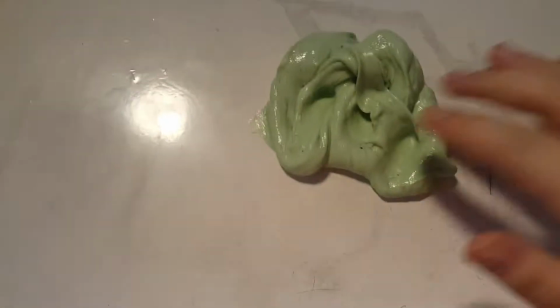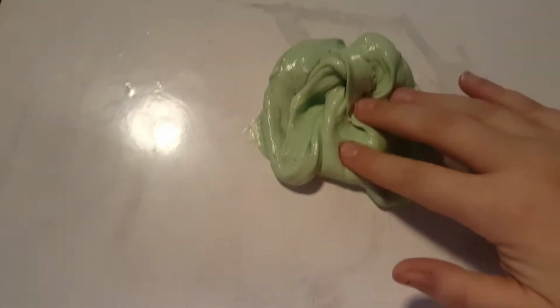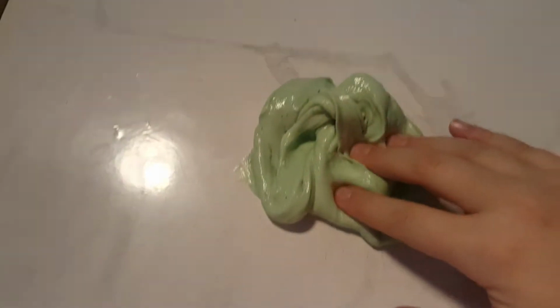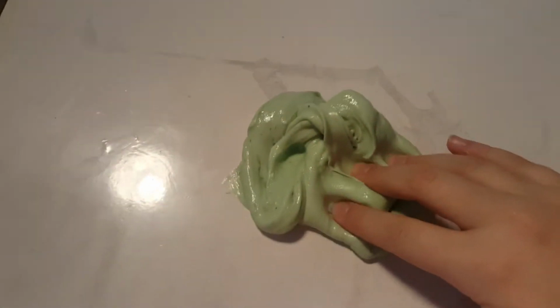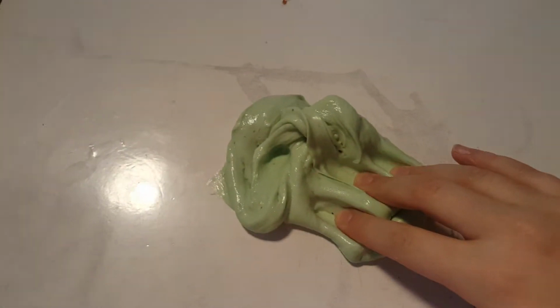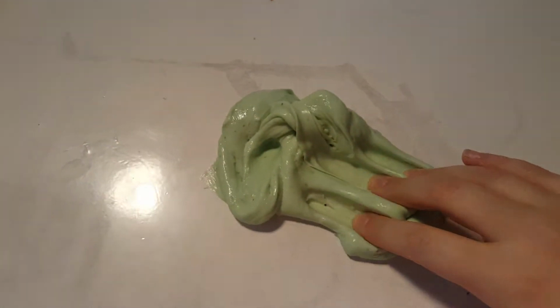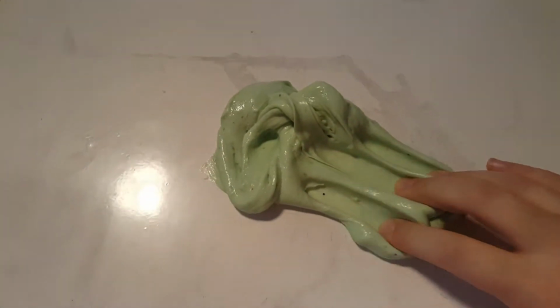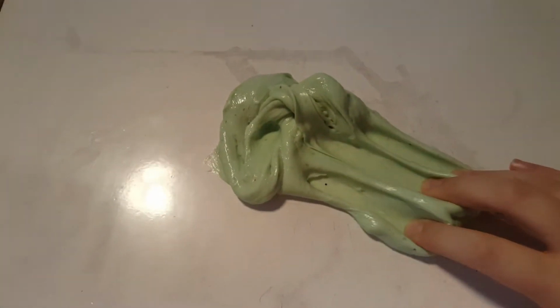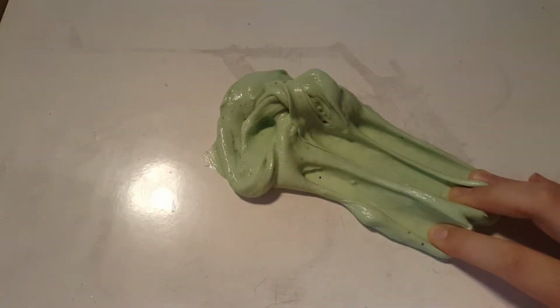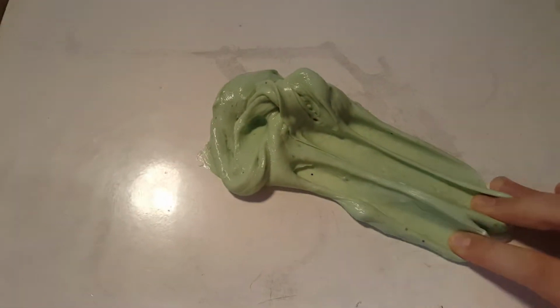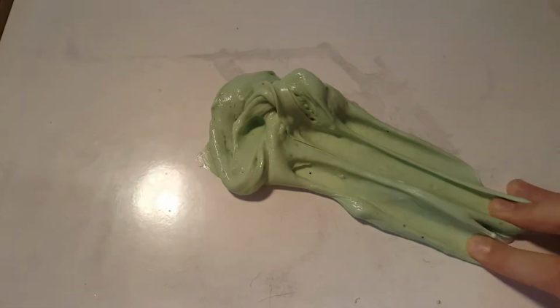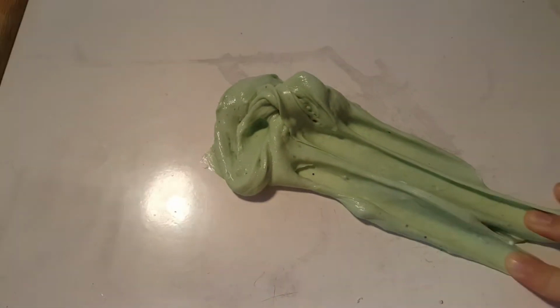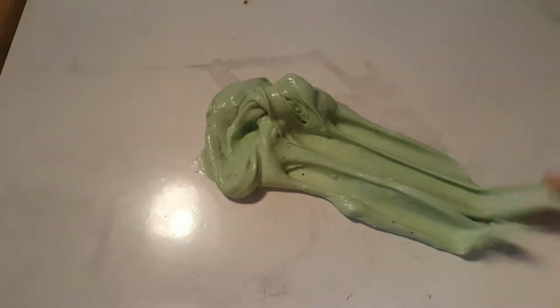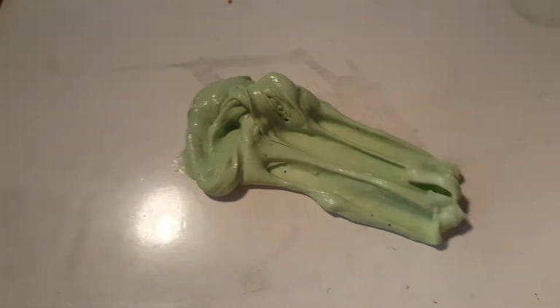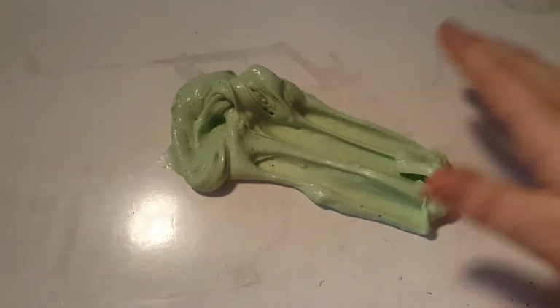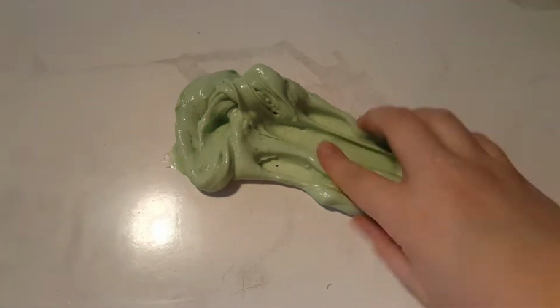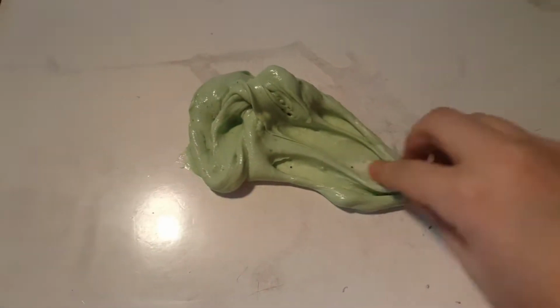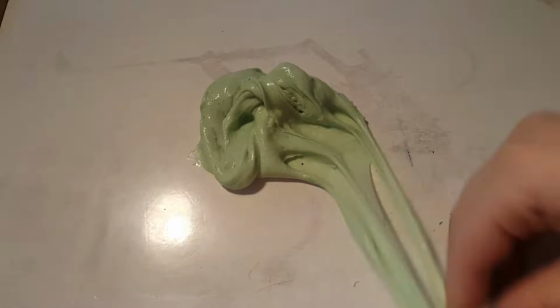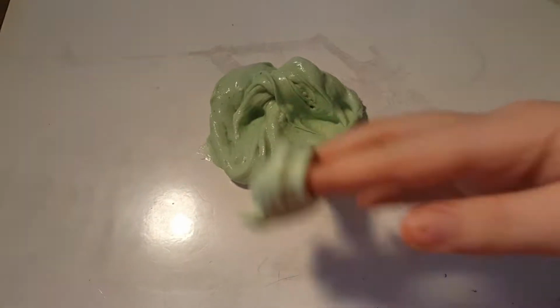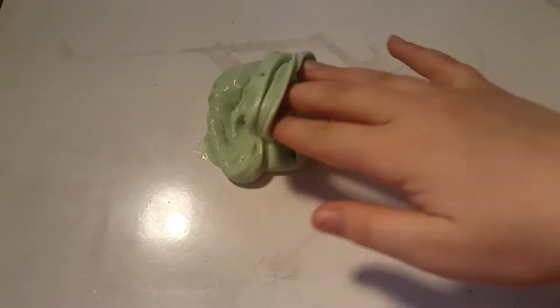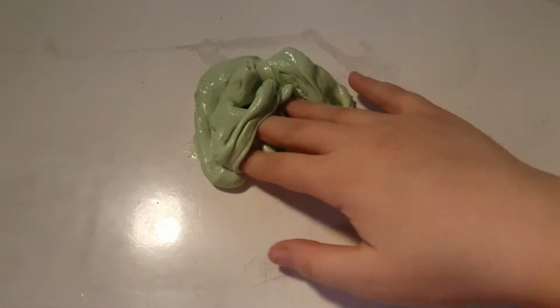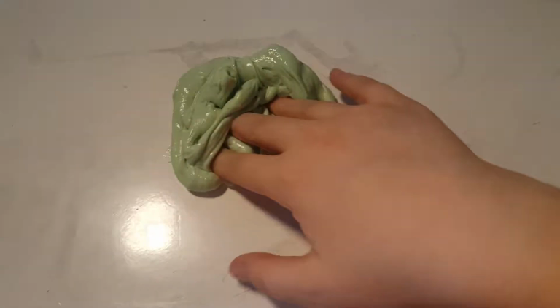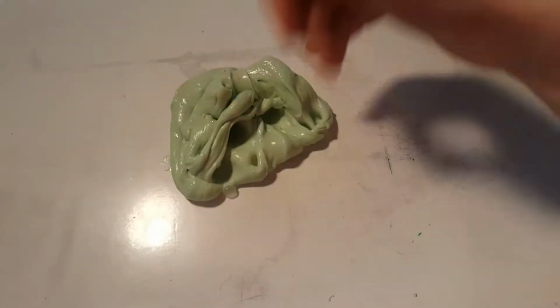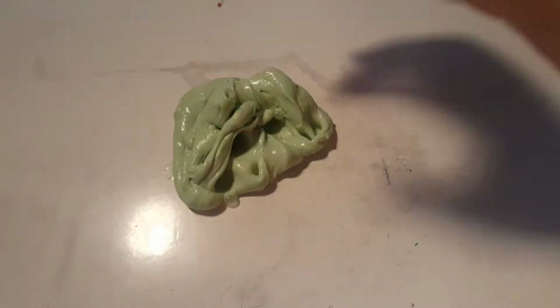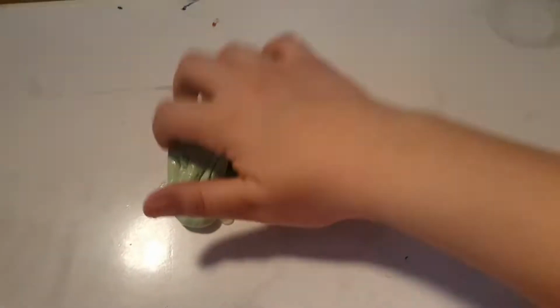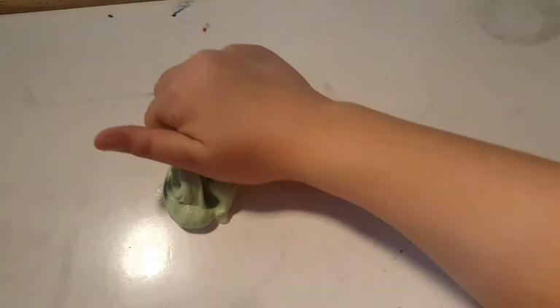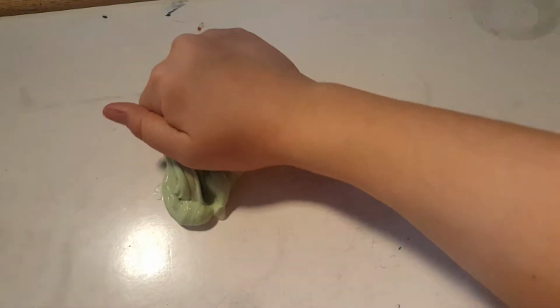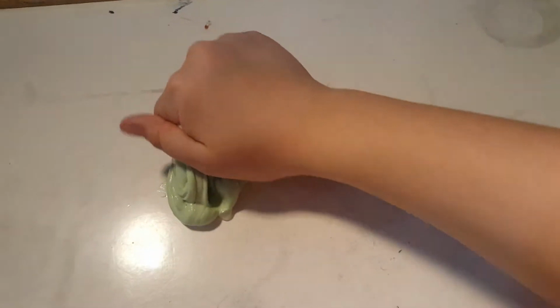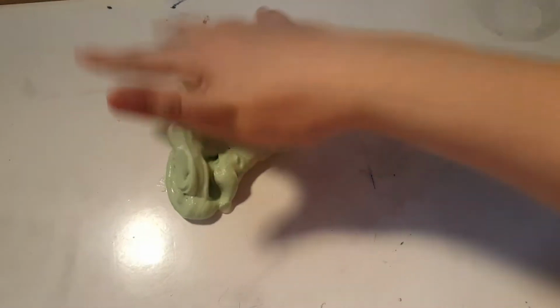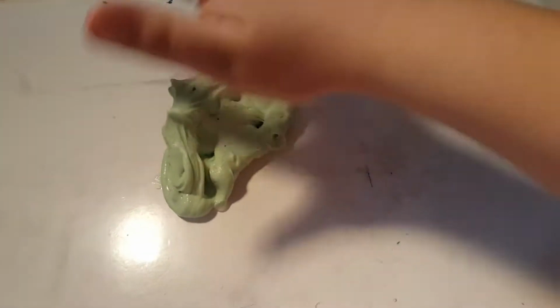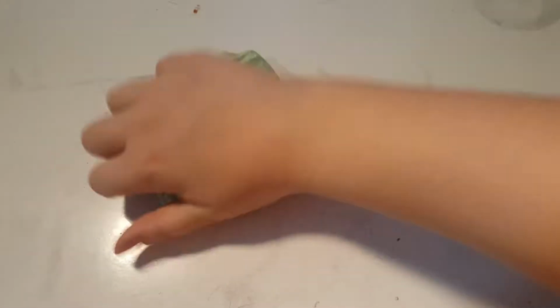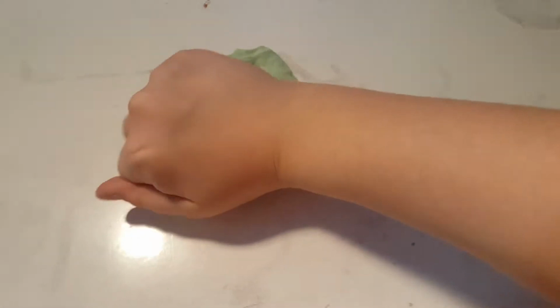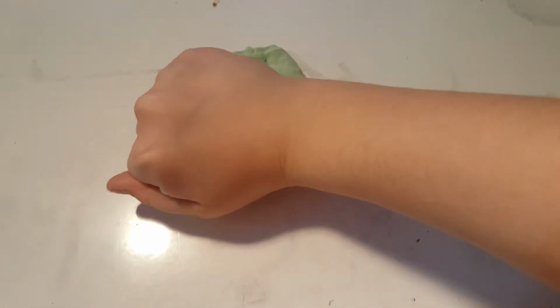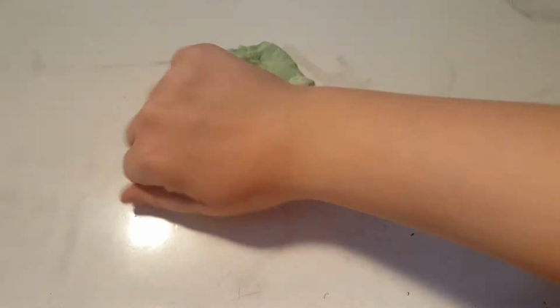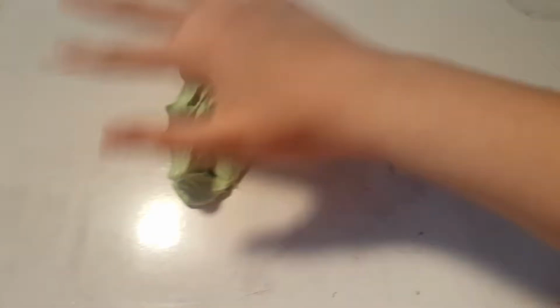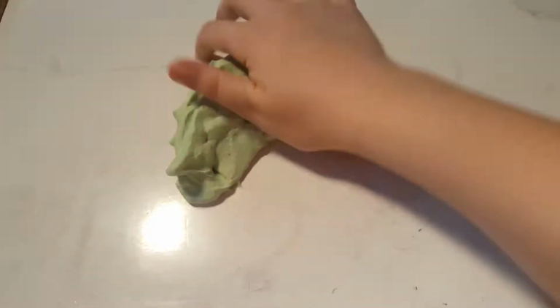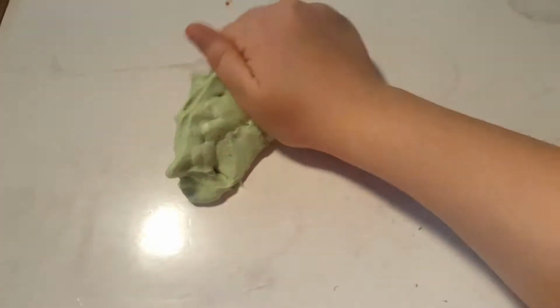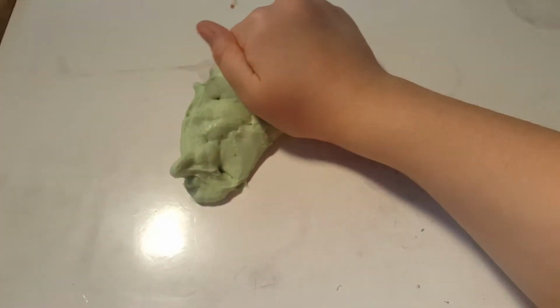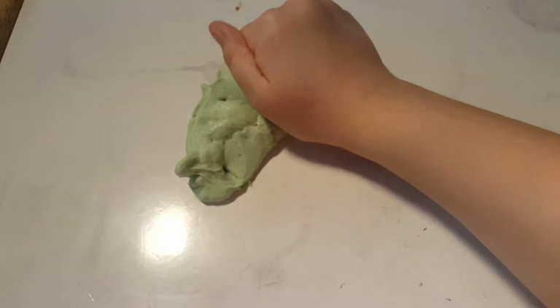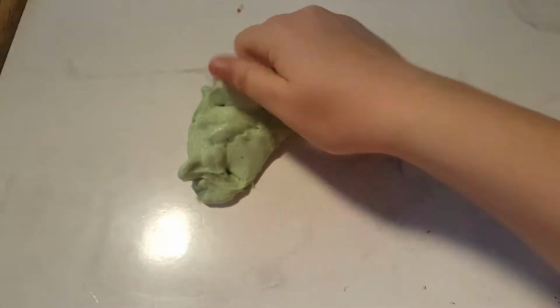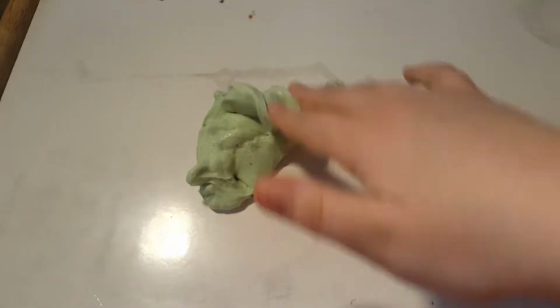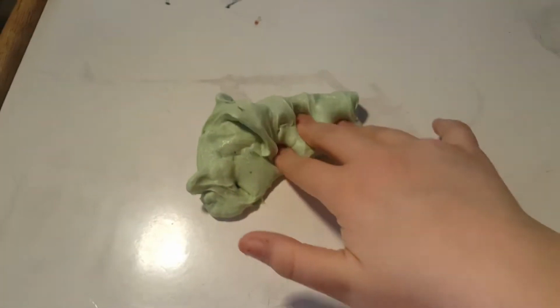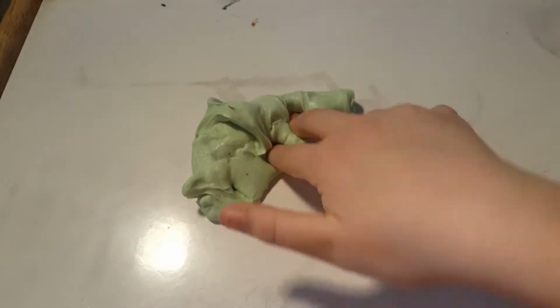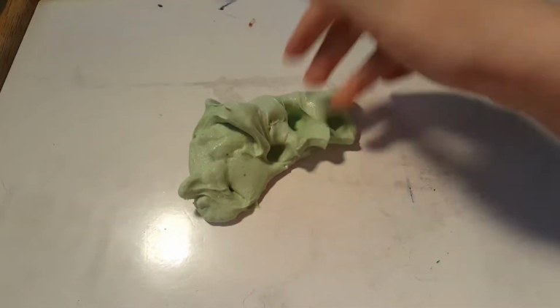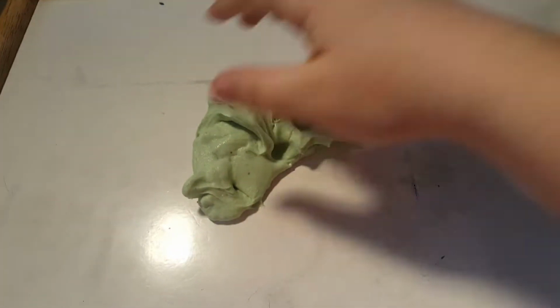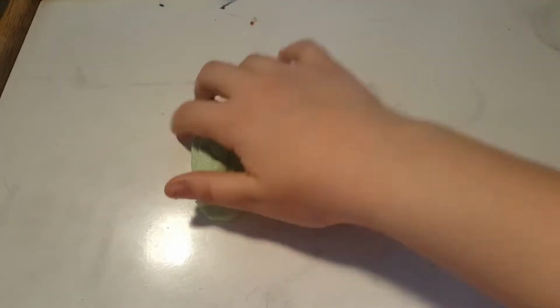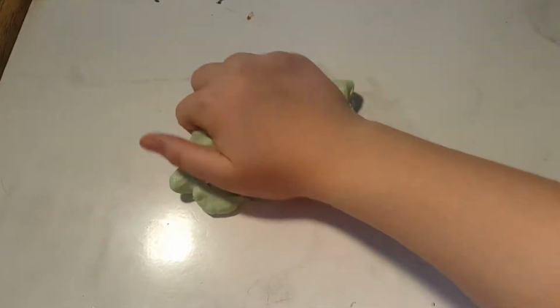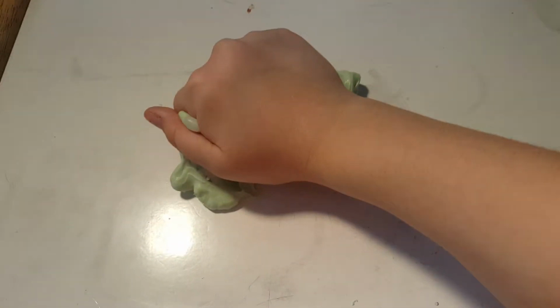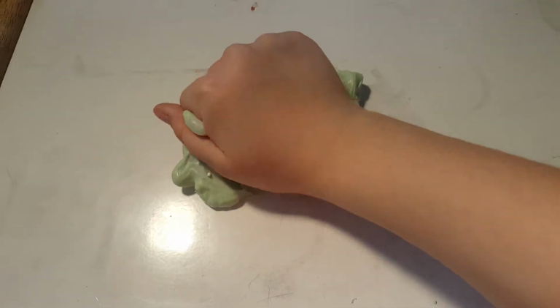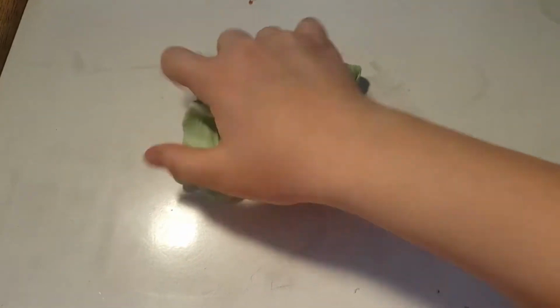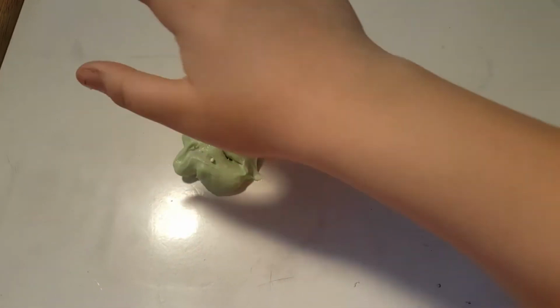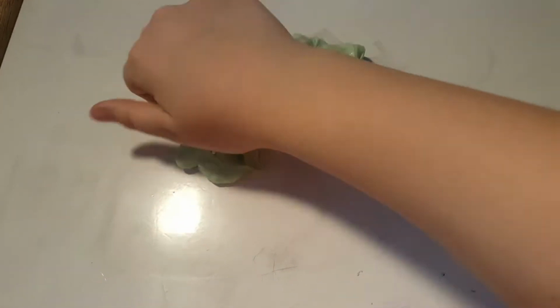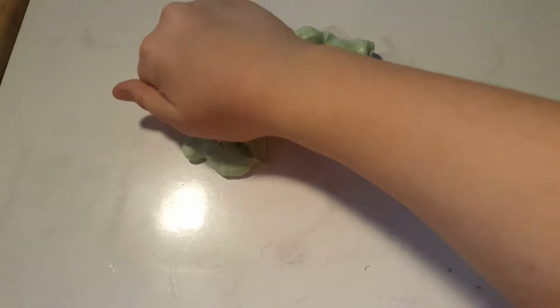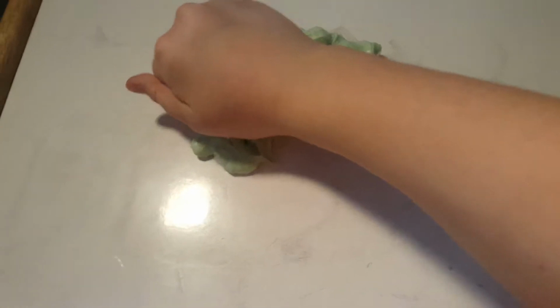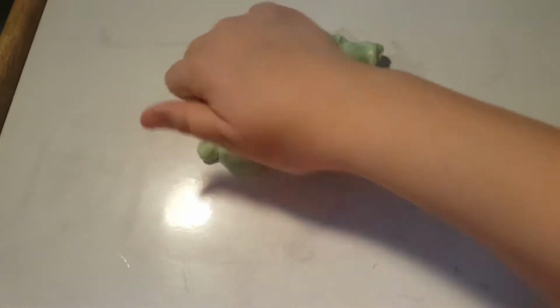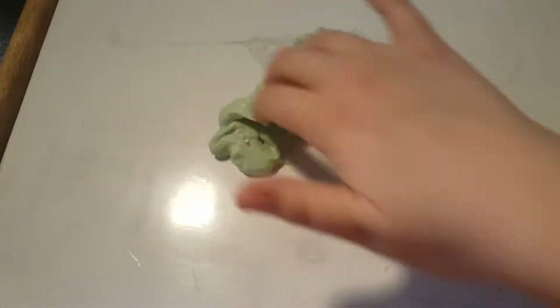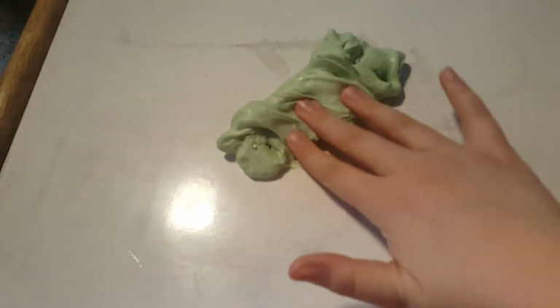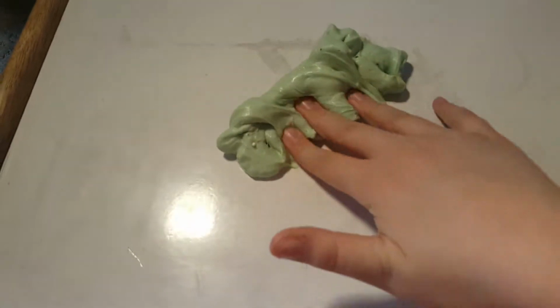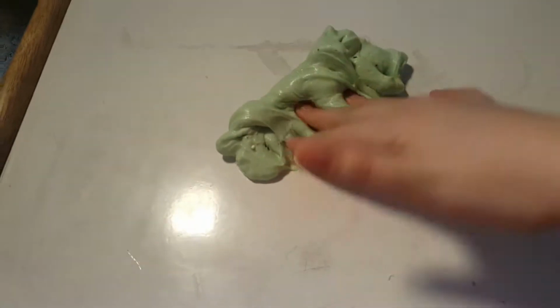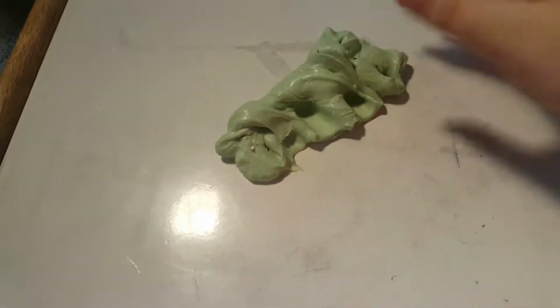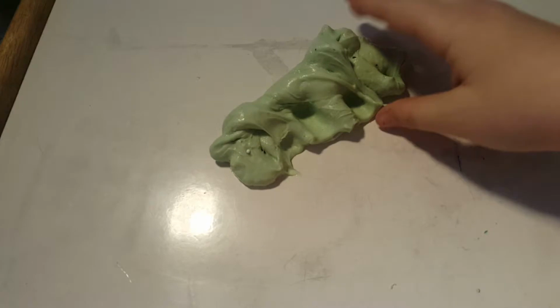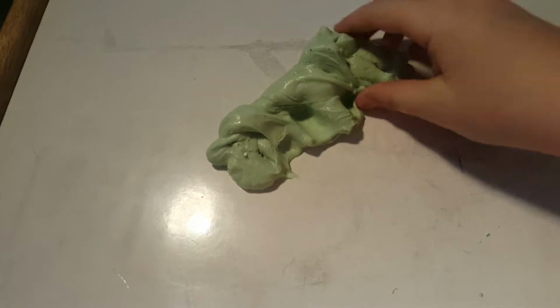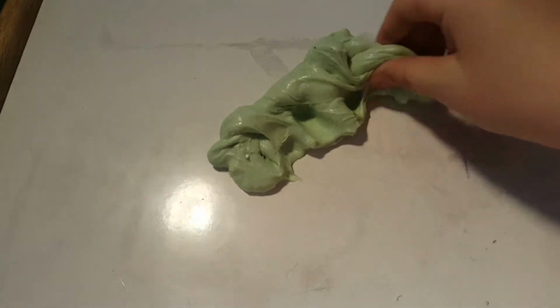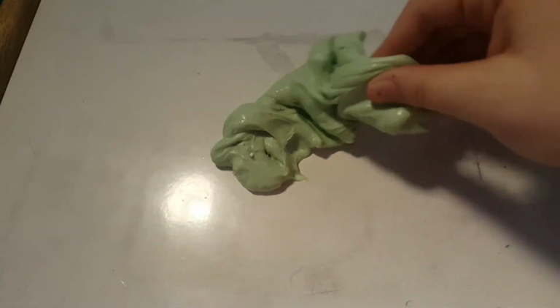Do you guys hate it when people spread their slime but it's not even butter slime? Like I hate that so much, it just annoys me.